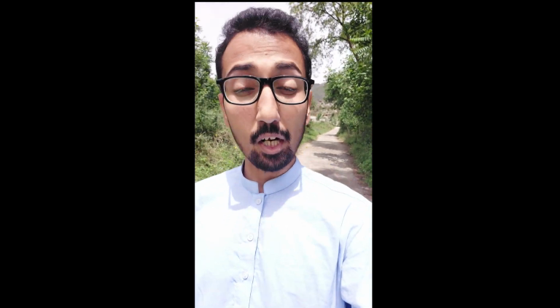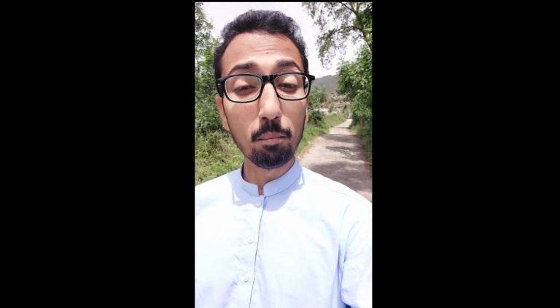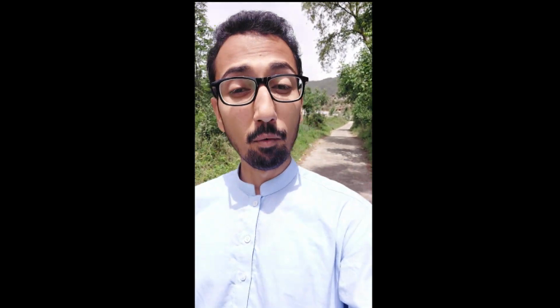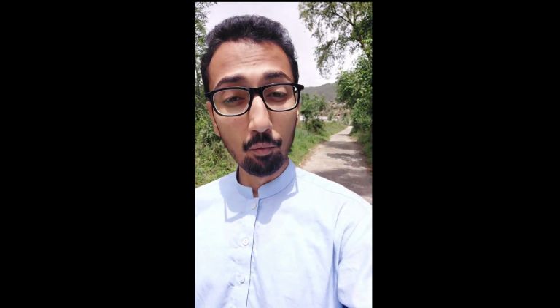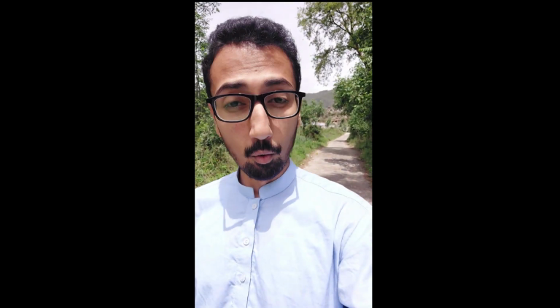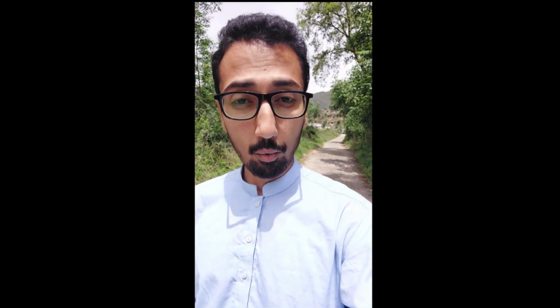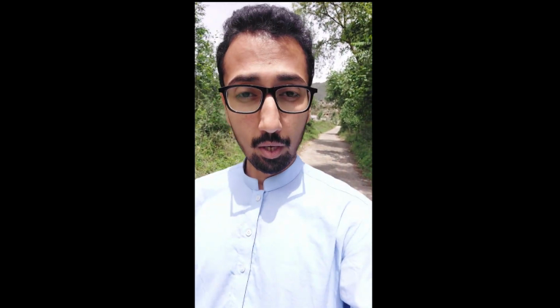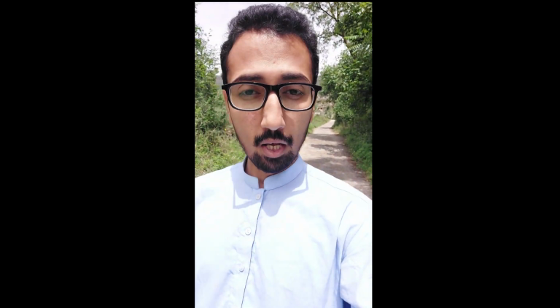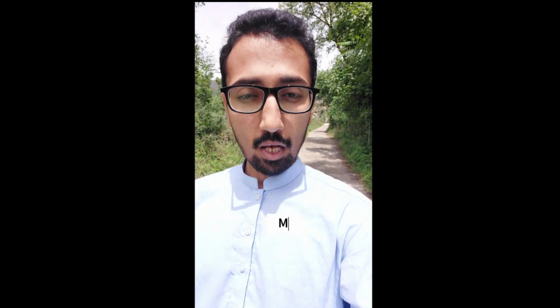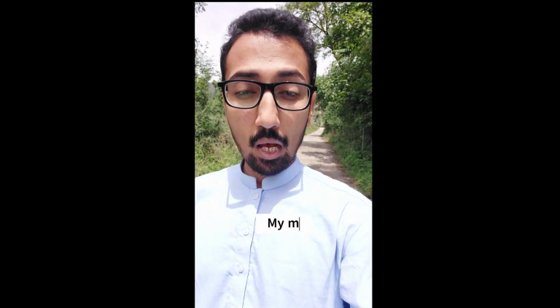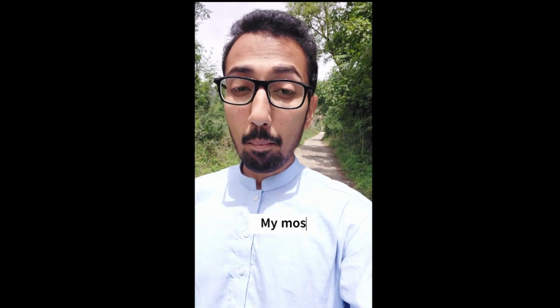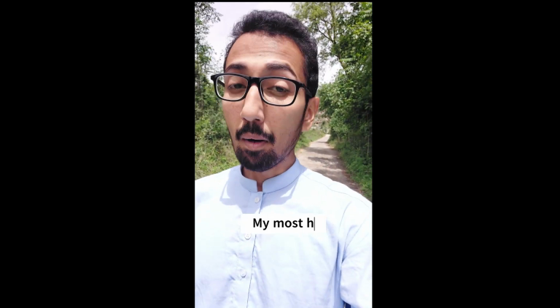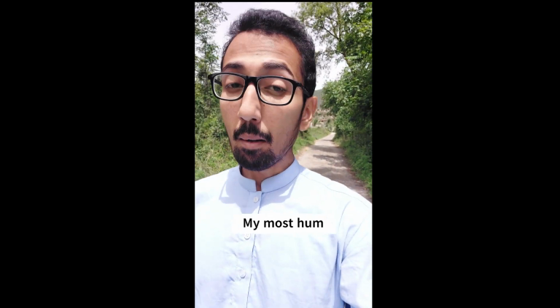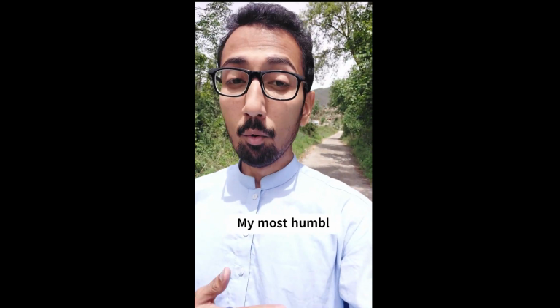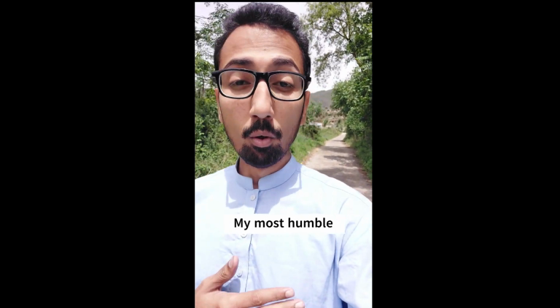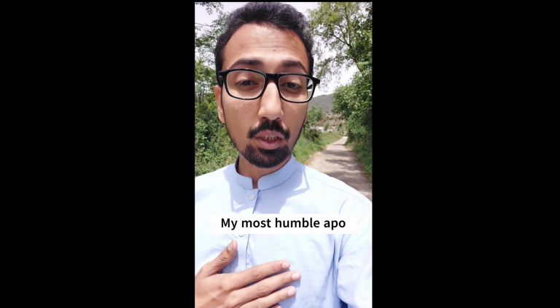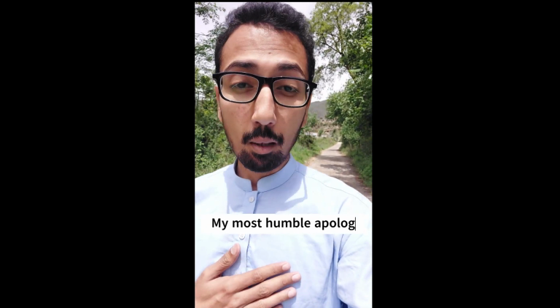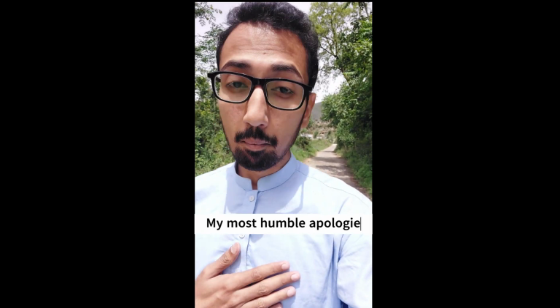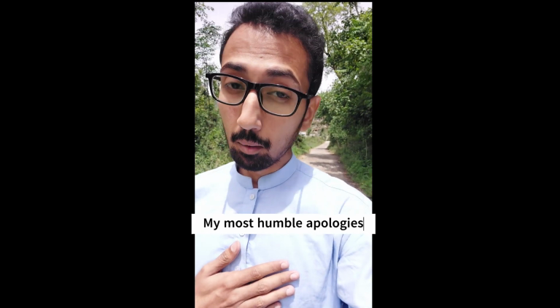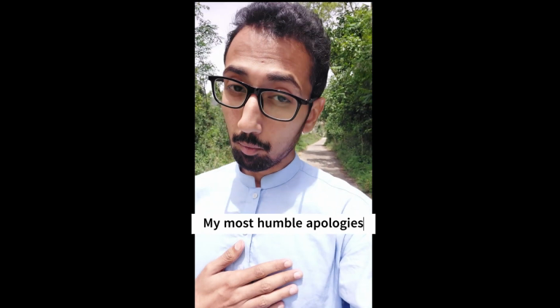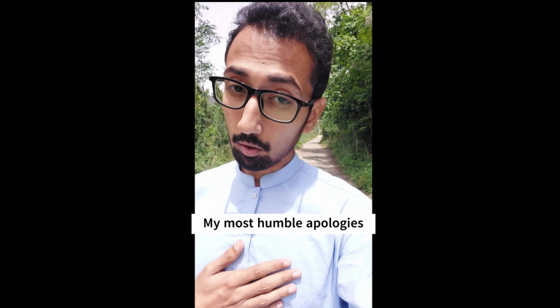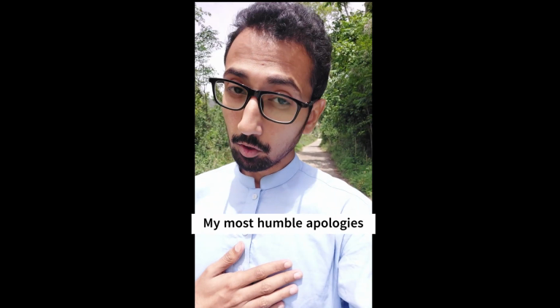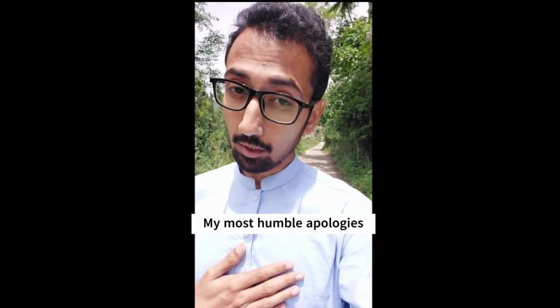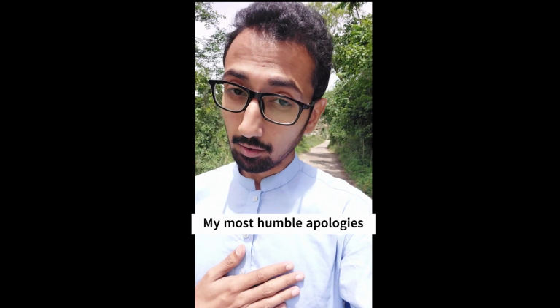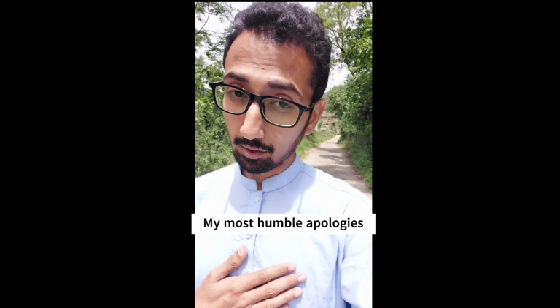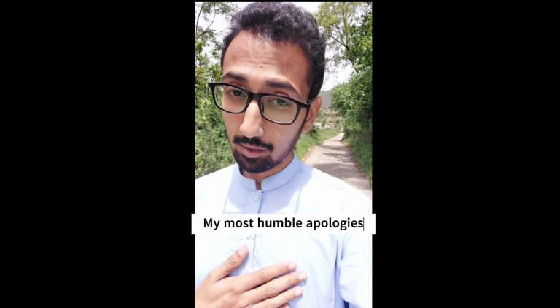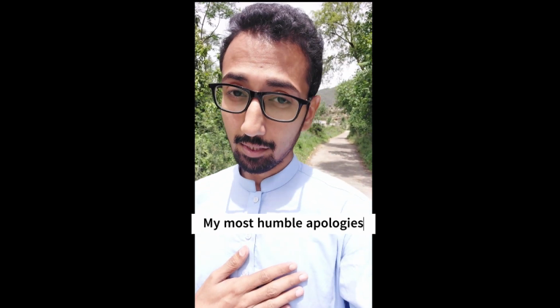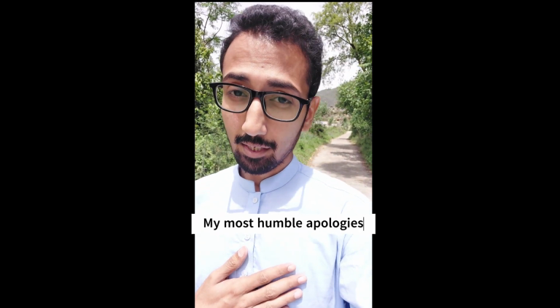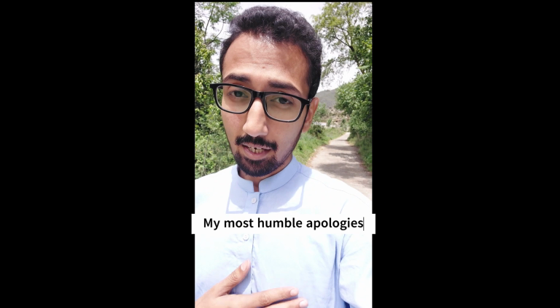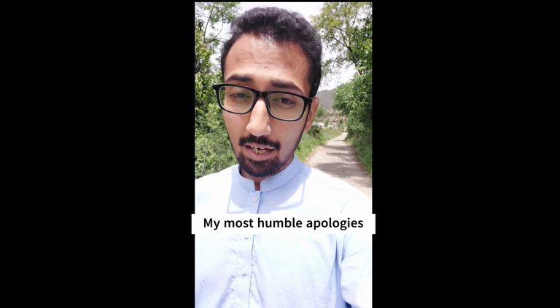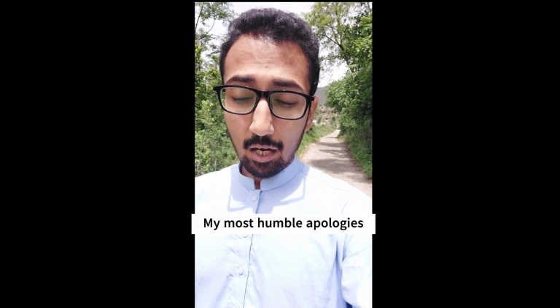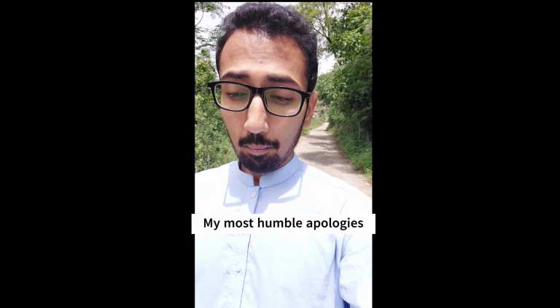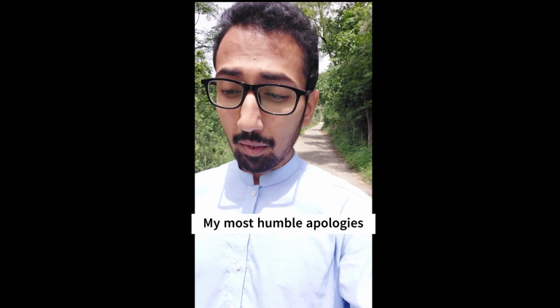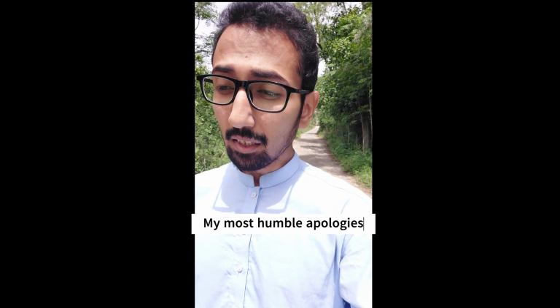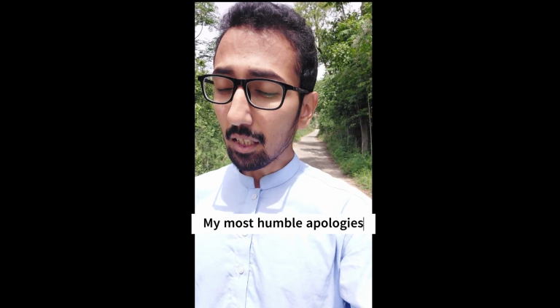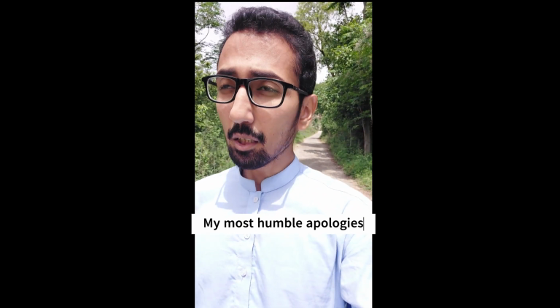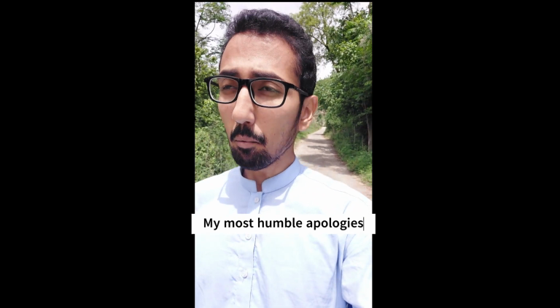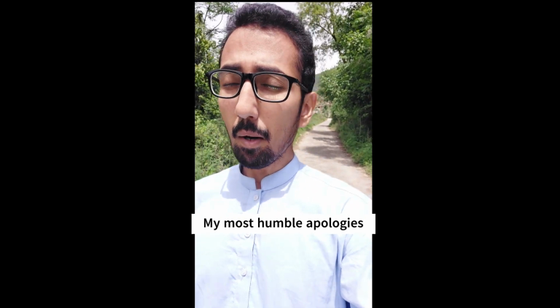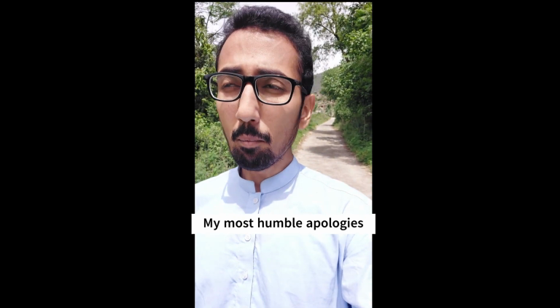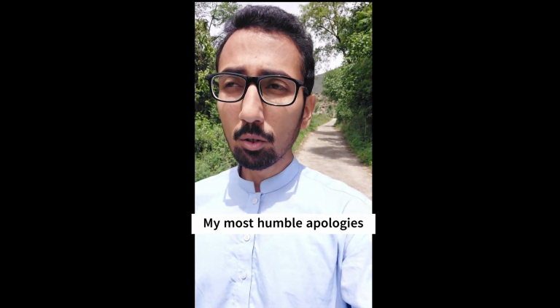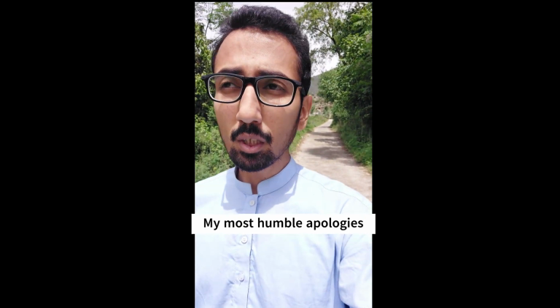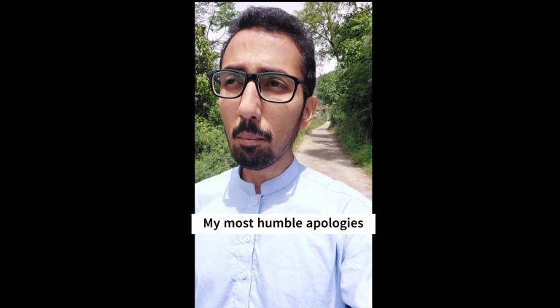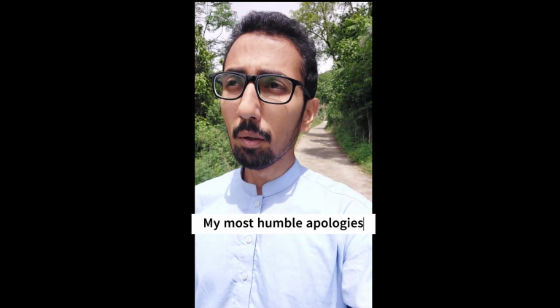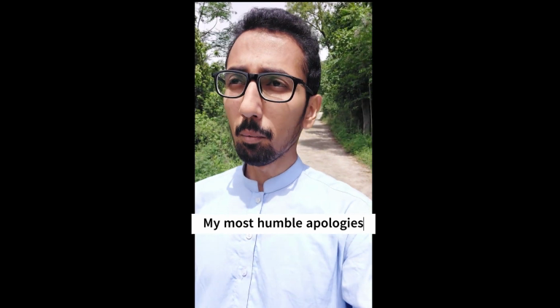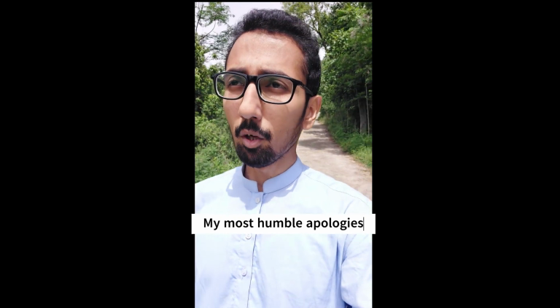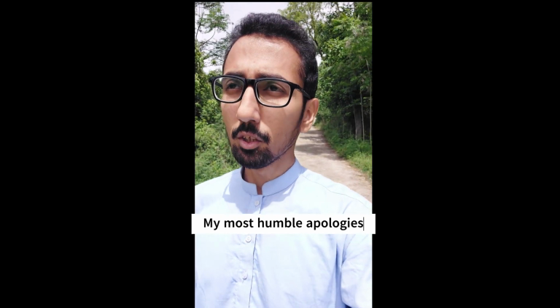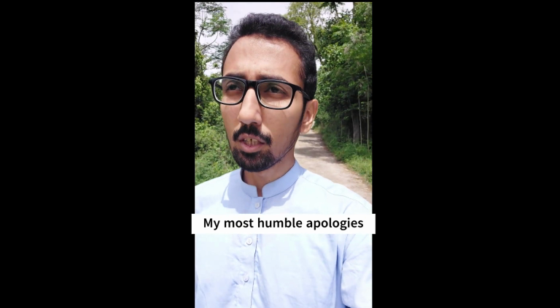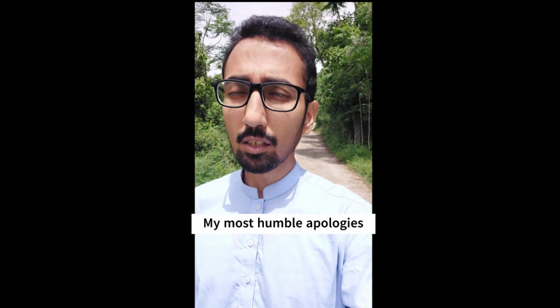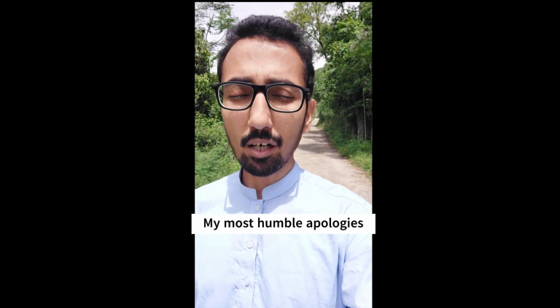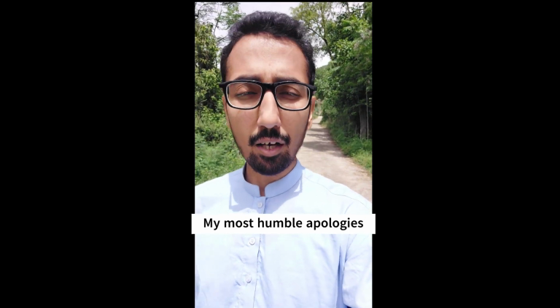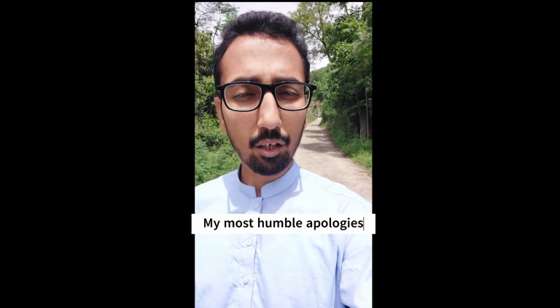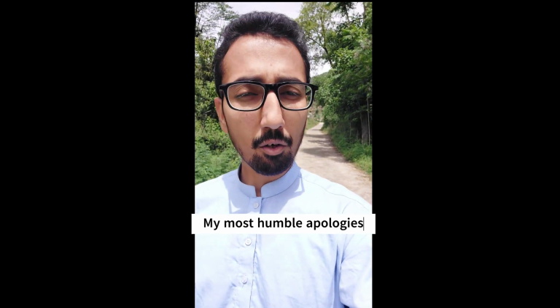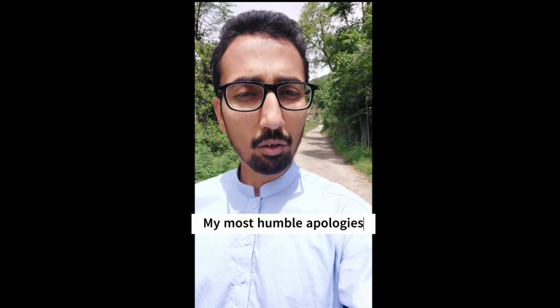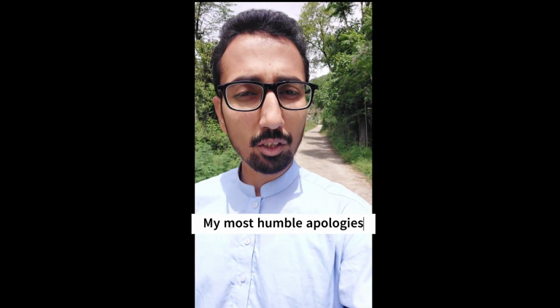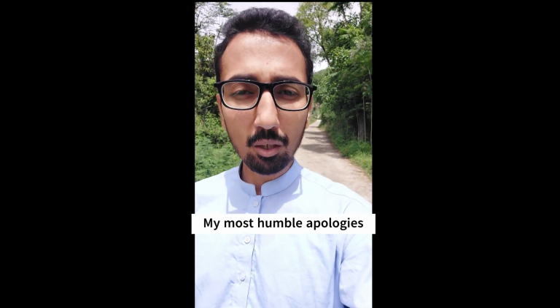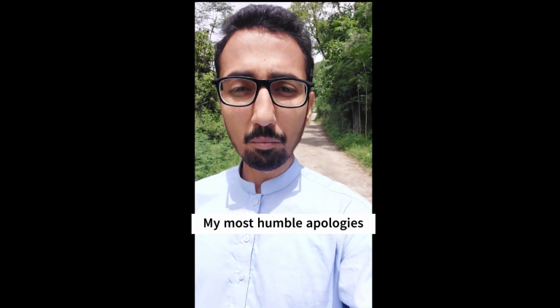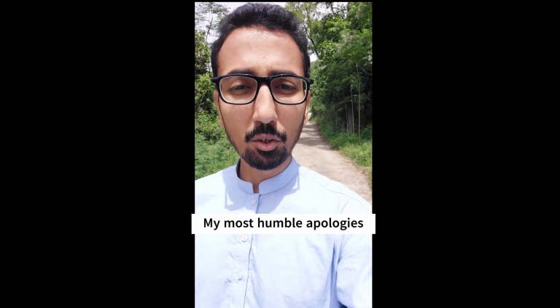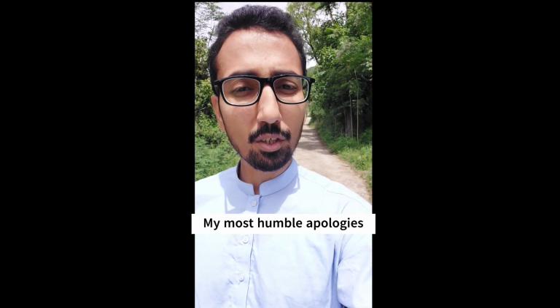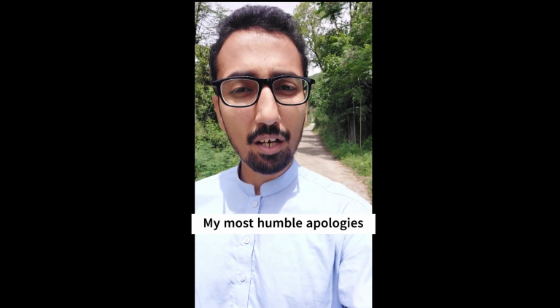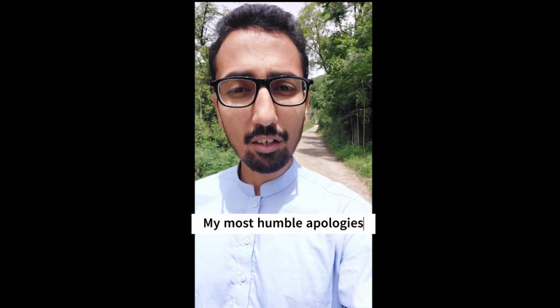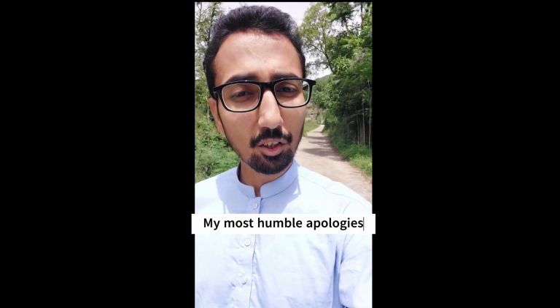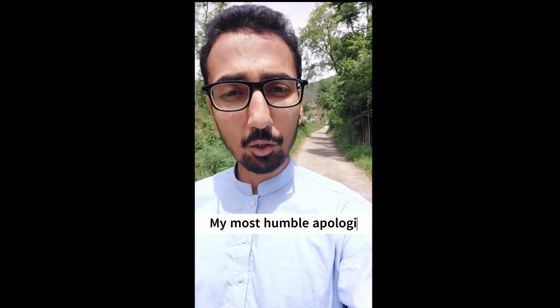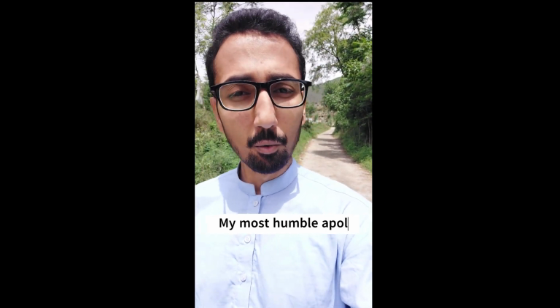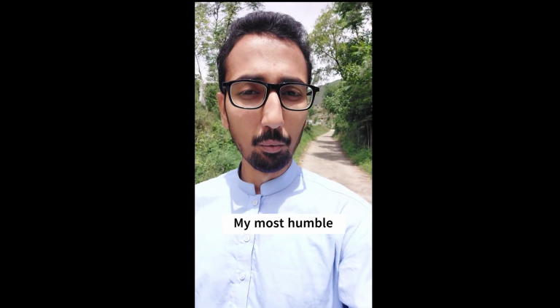Number four: my most humble apologies. Please accept my most humble apologies — I cannot come to school today.